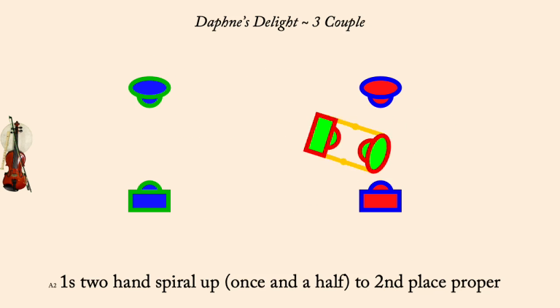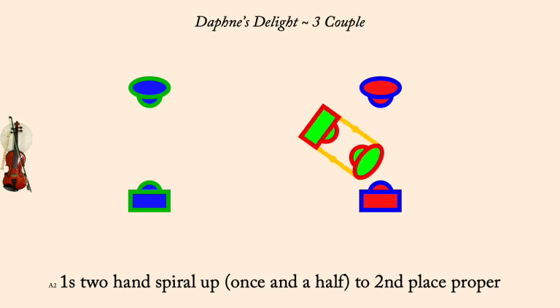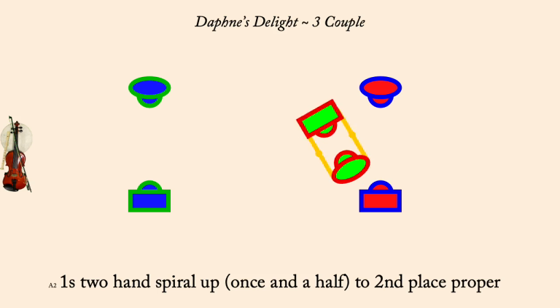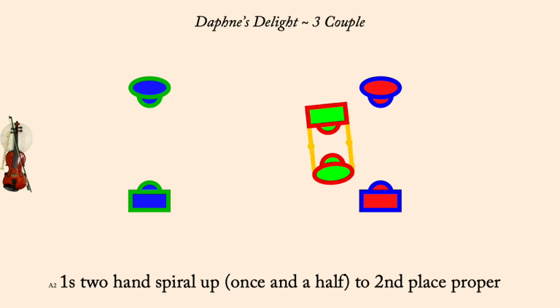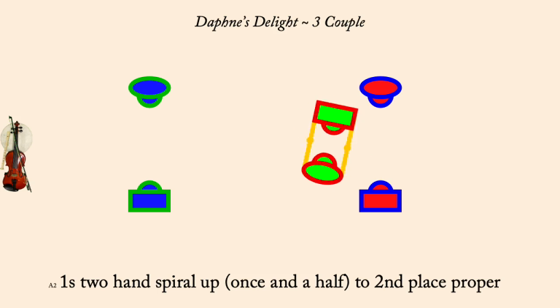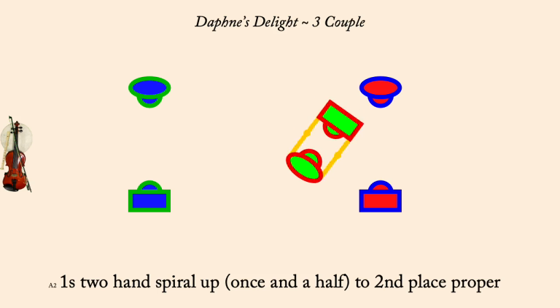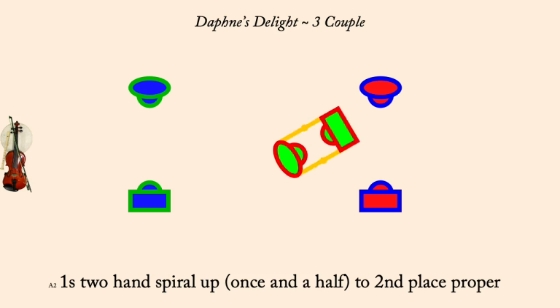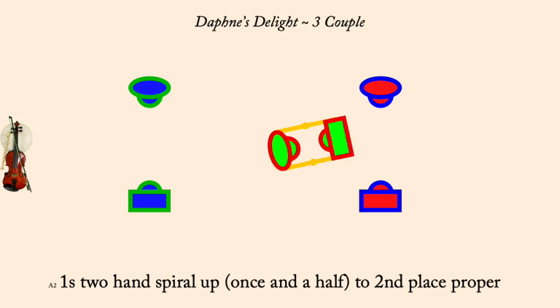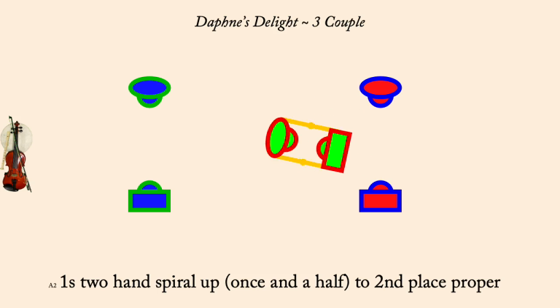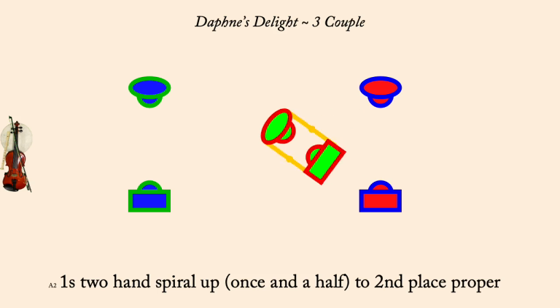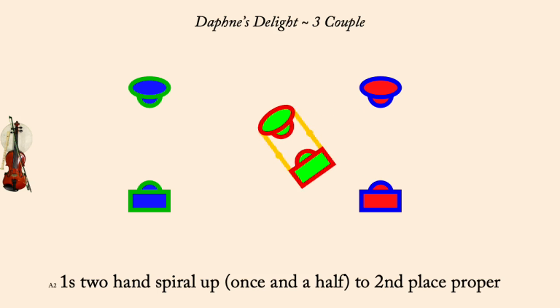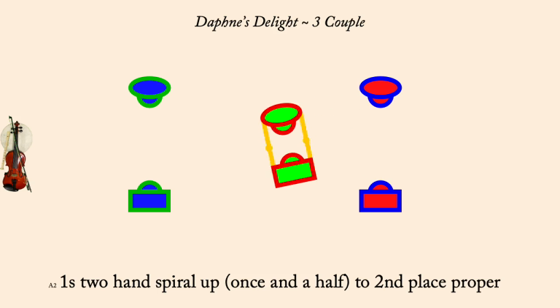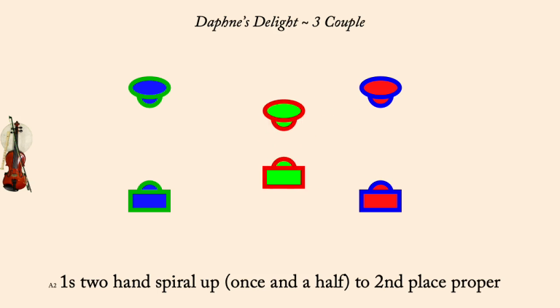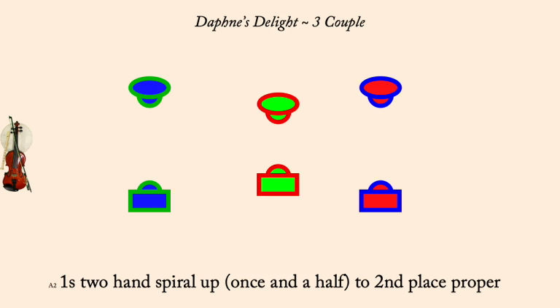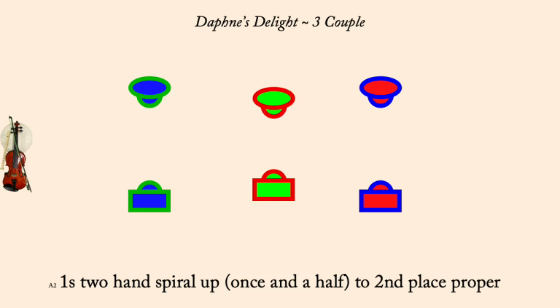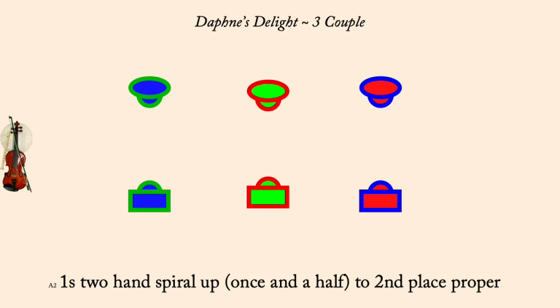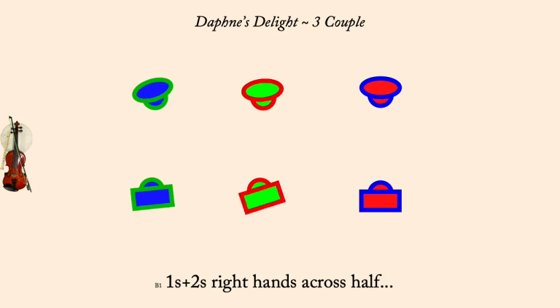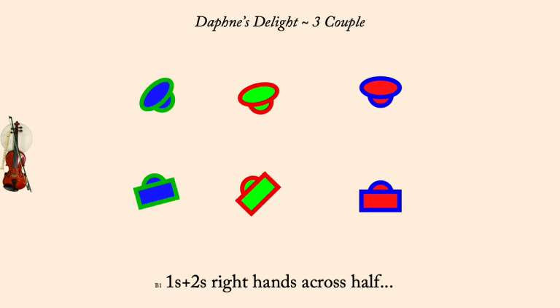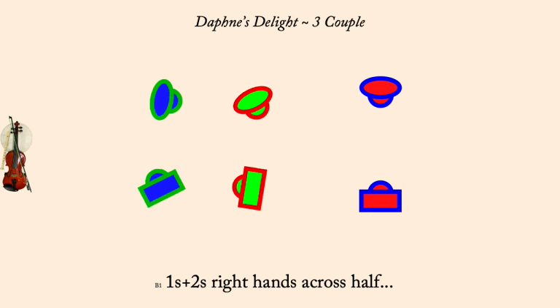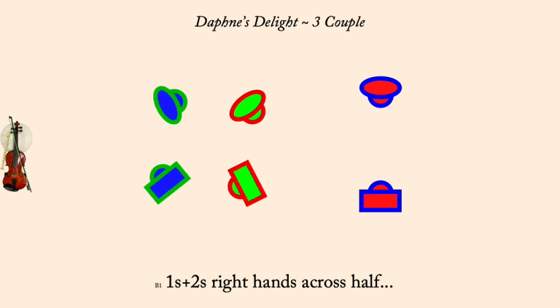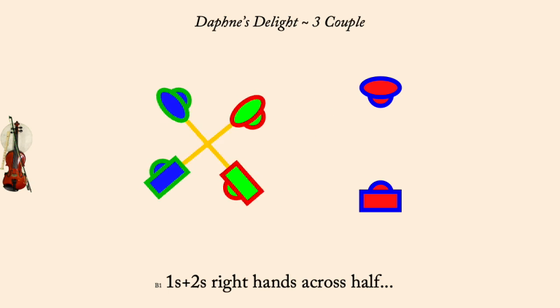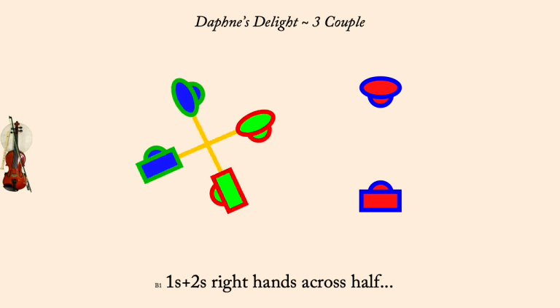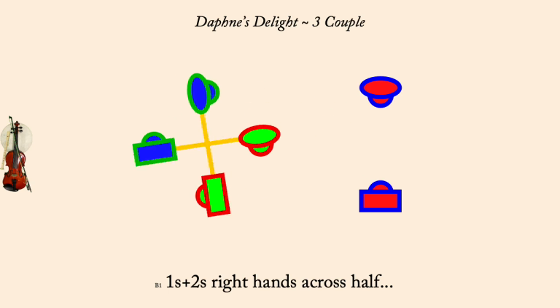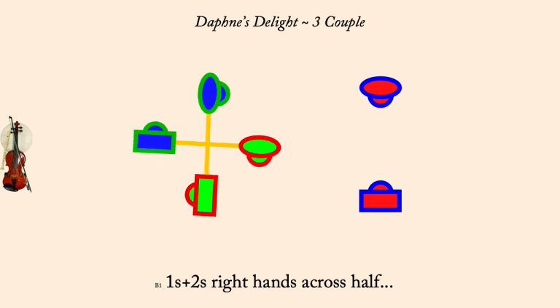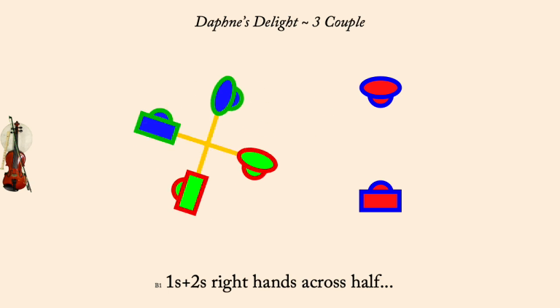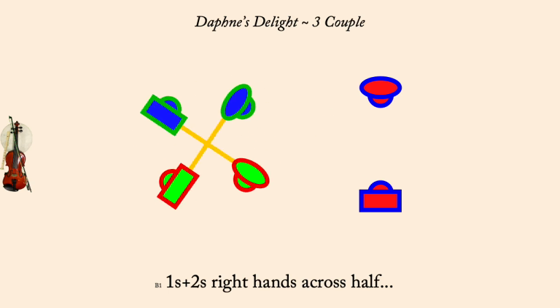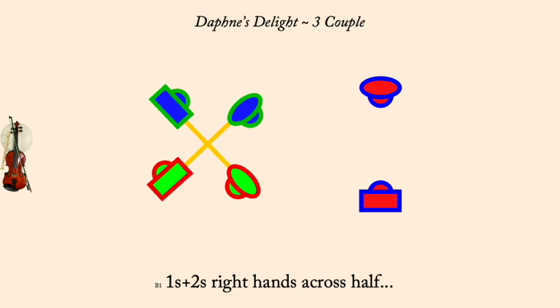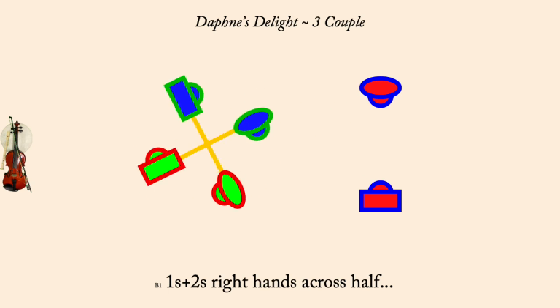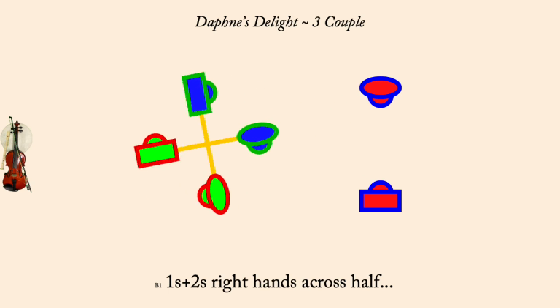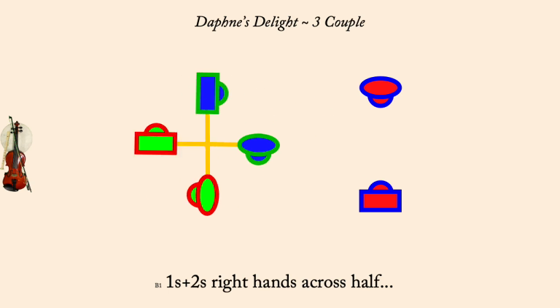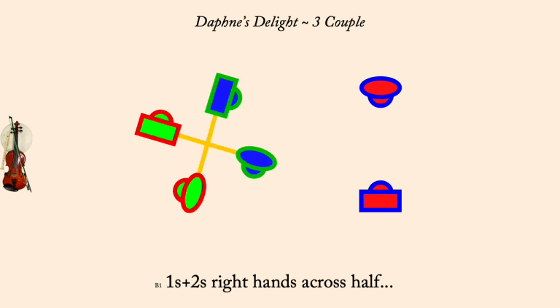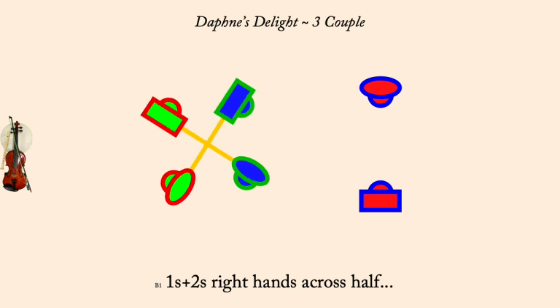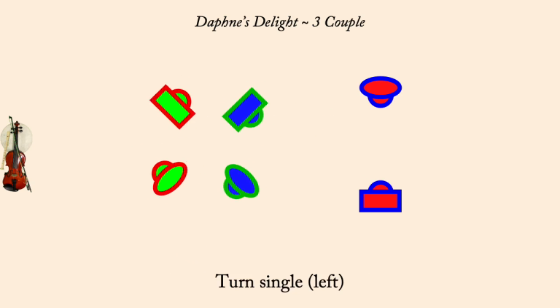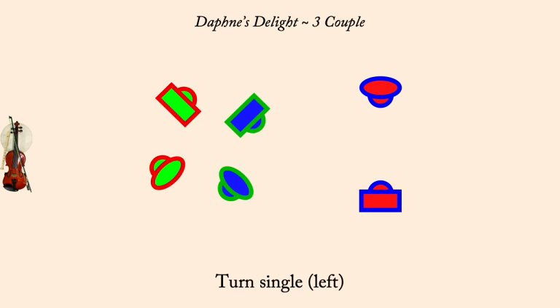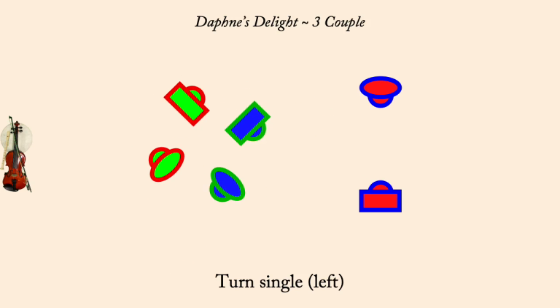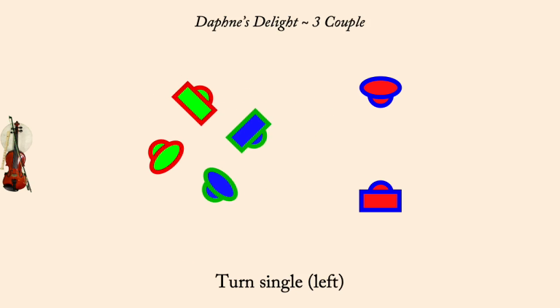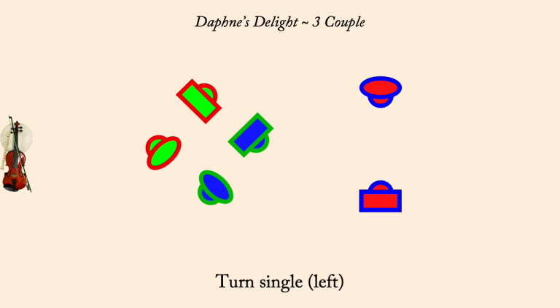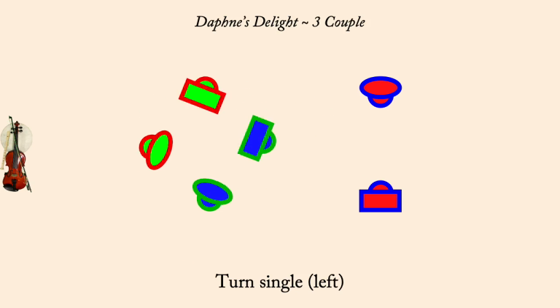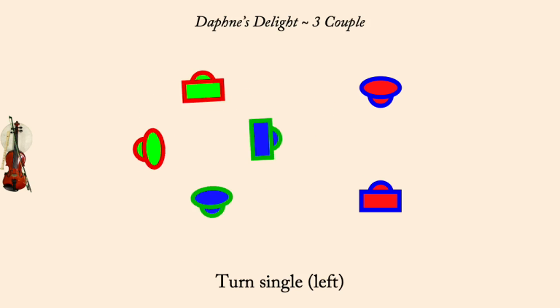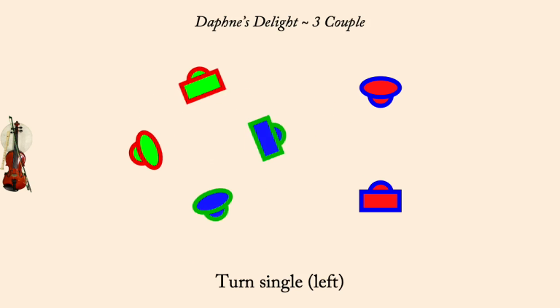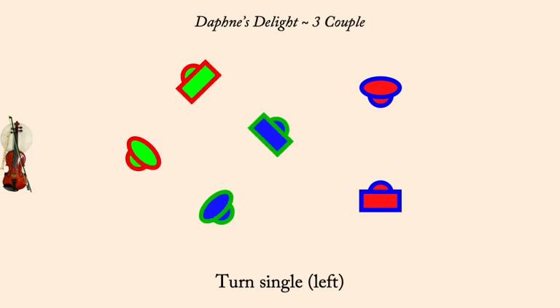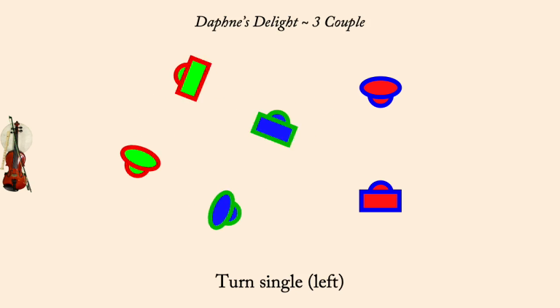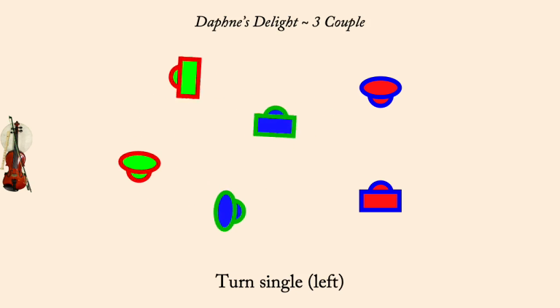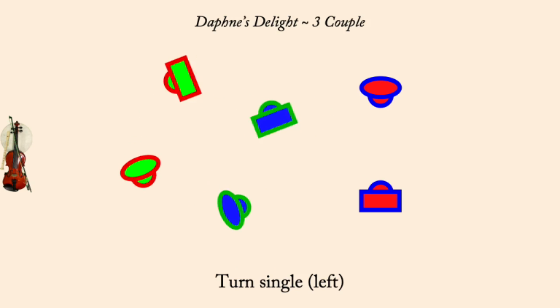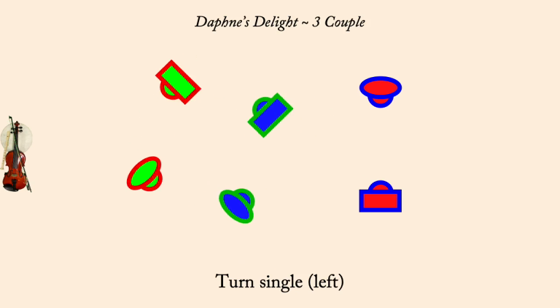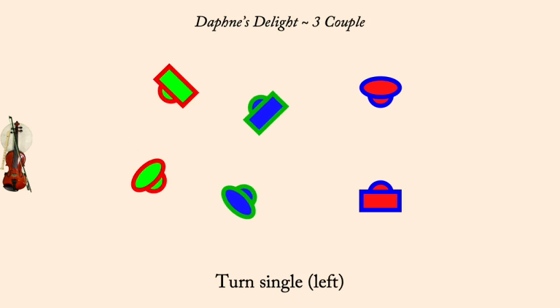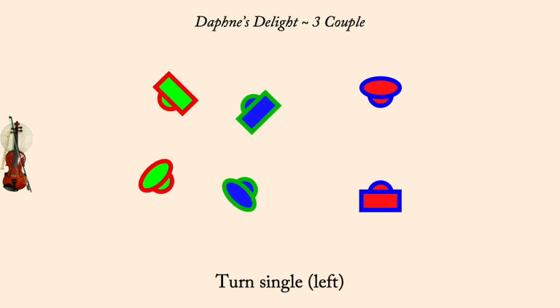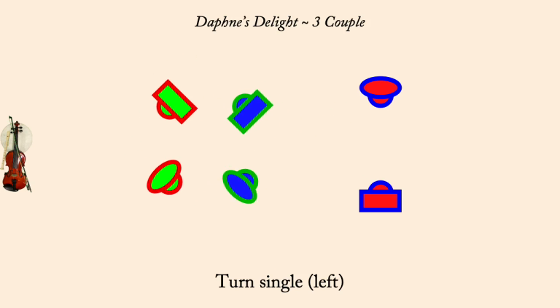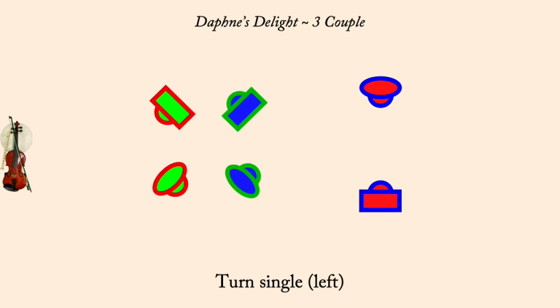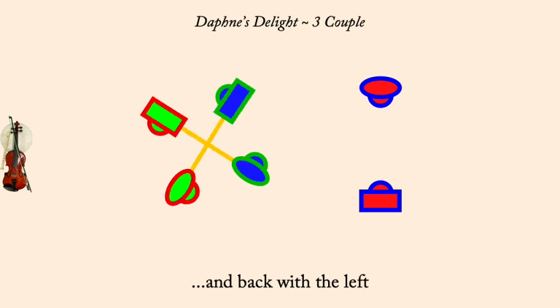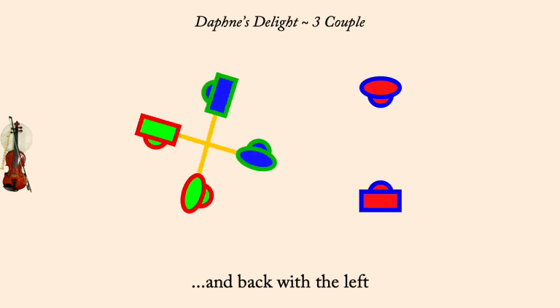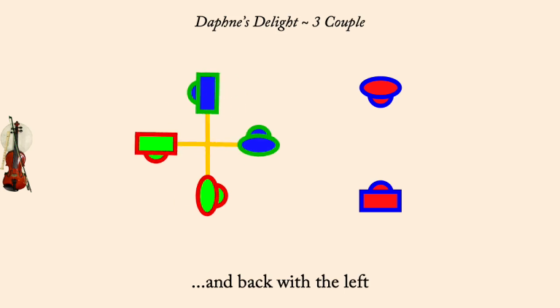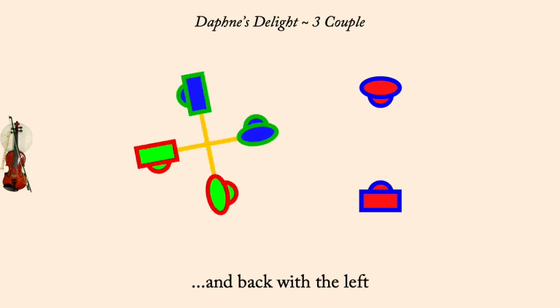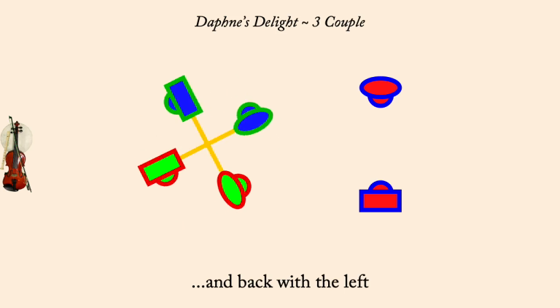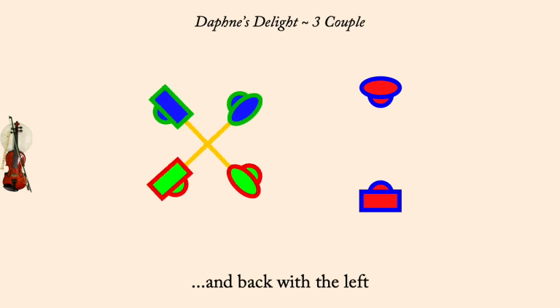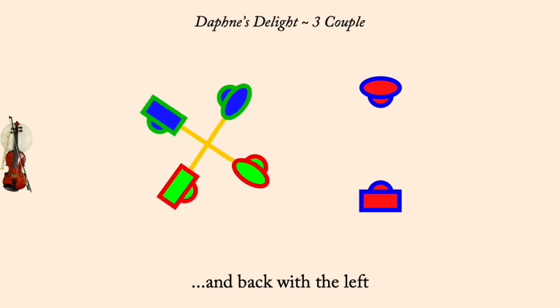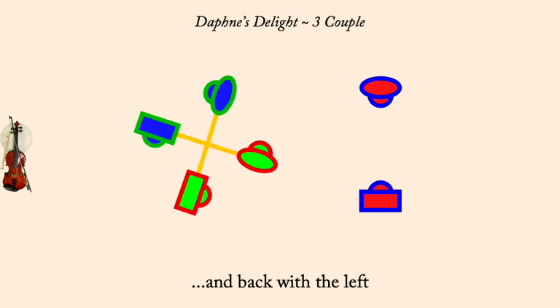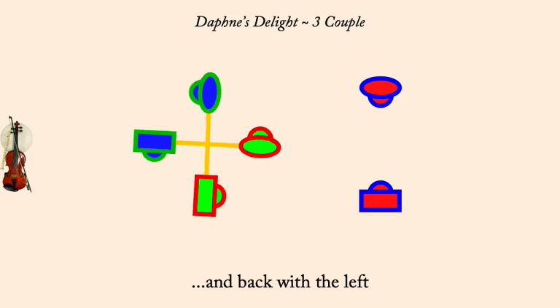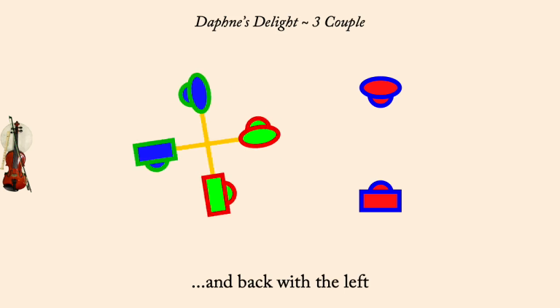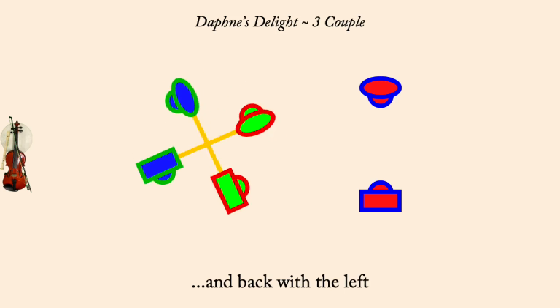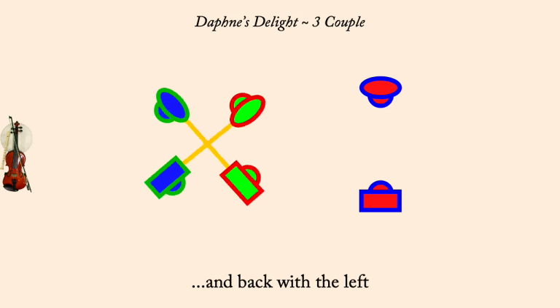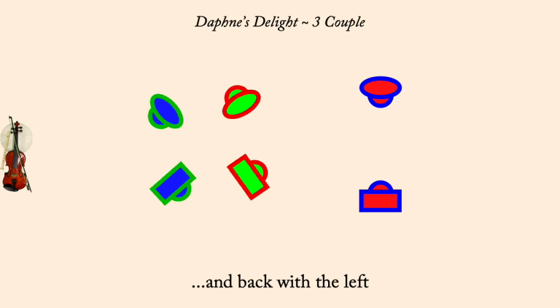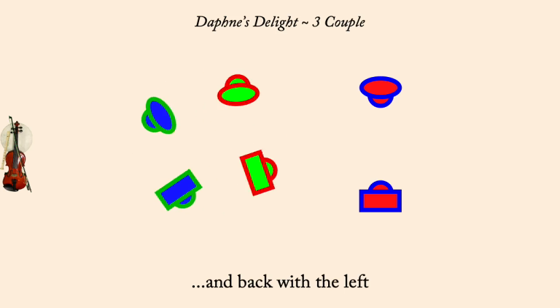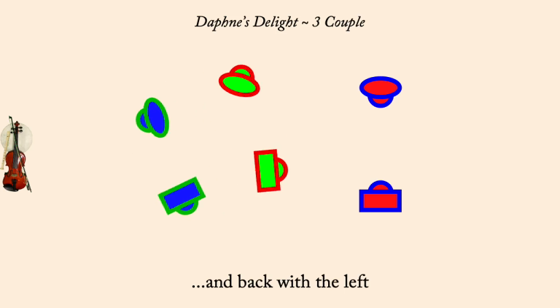Ones and twos, right hands across half. Turn single. And back with the left. Turn single.